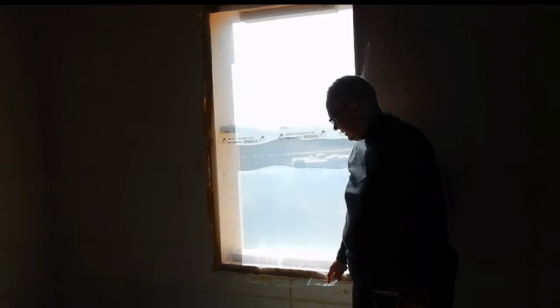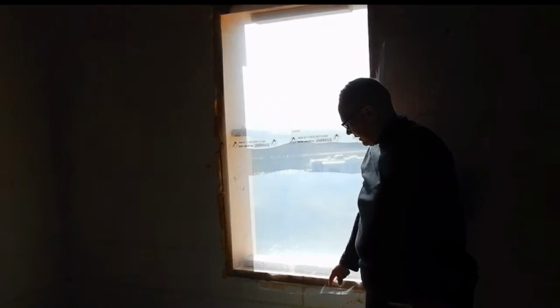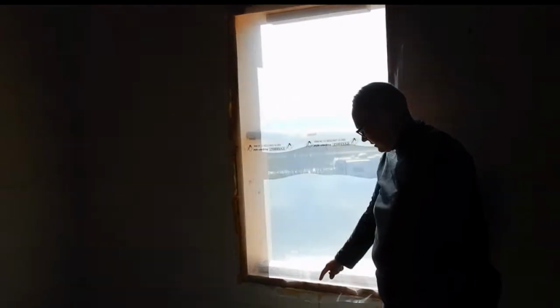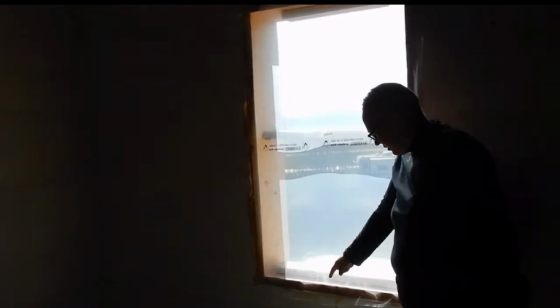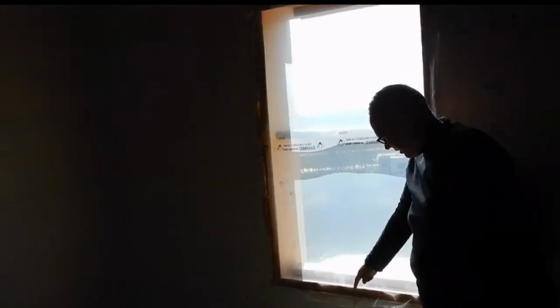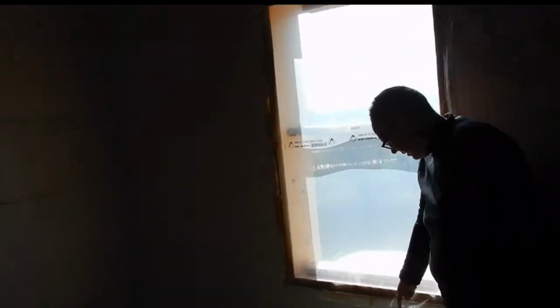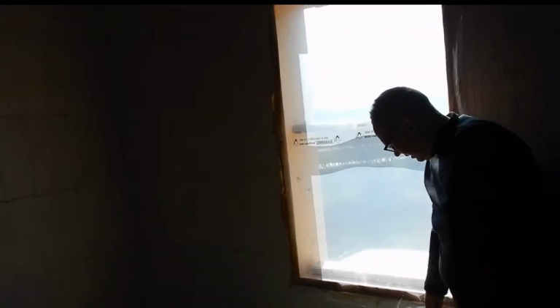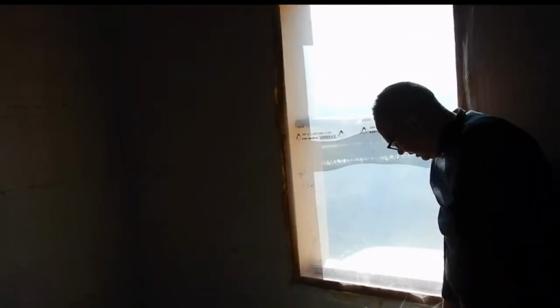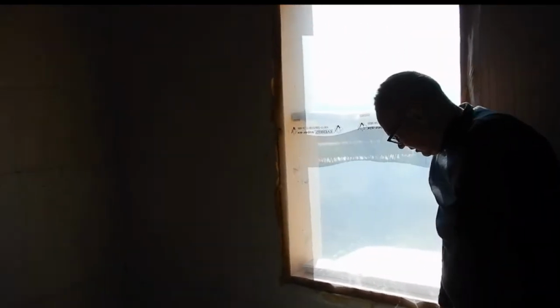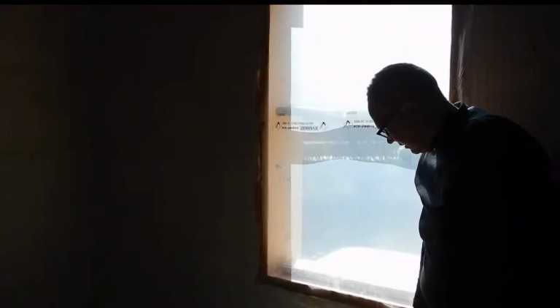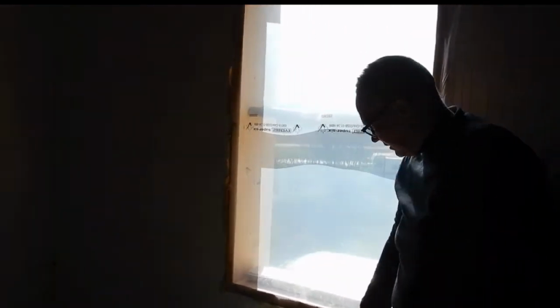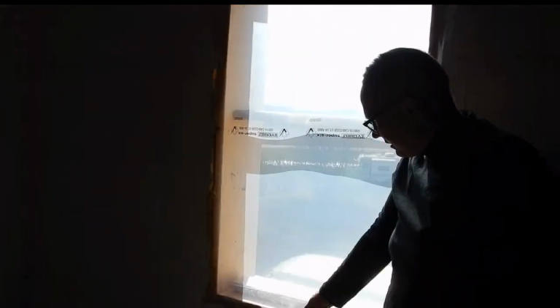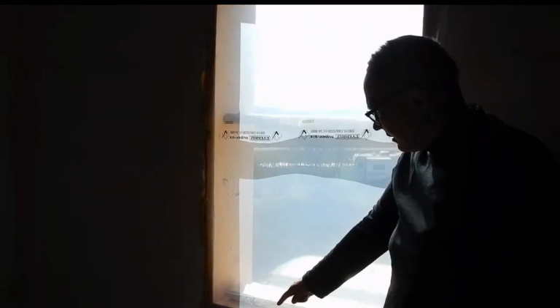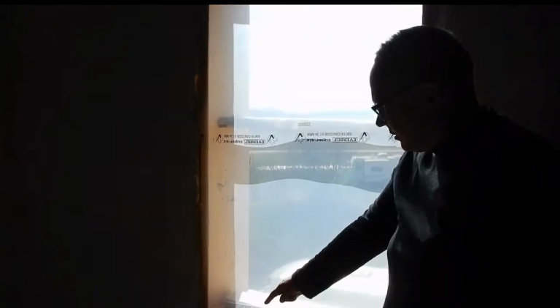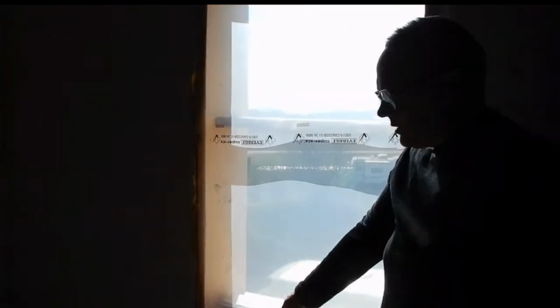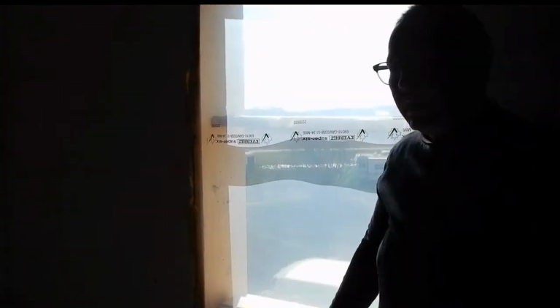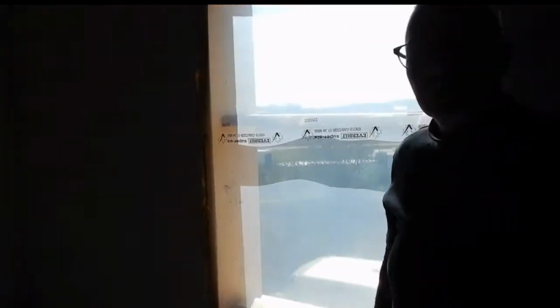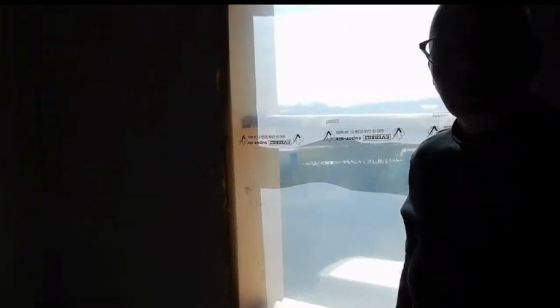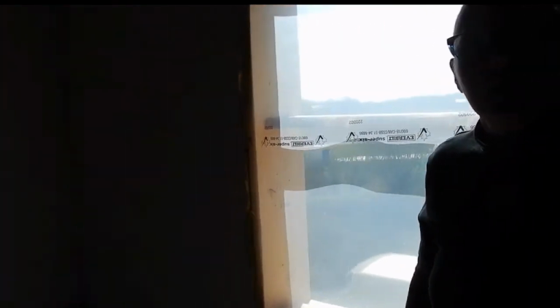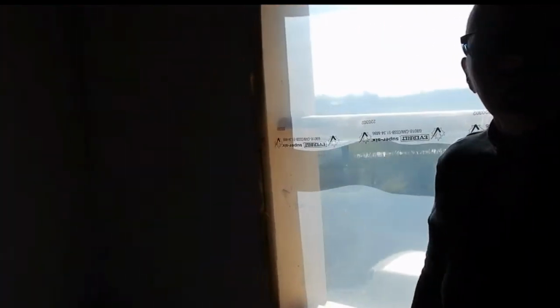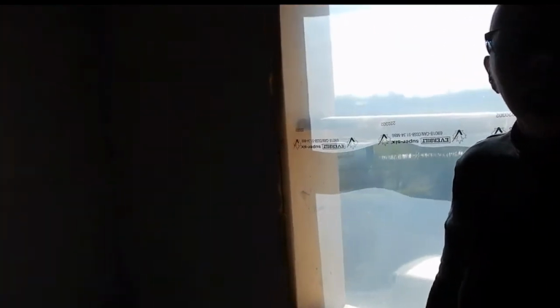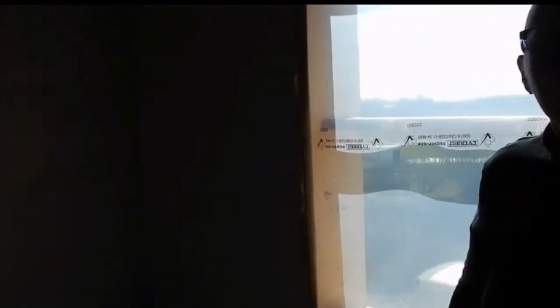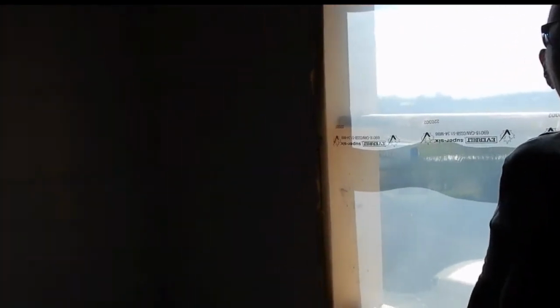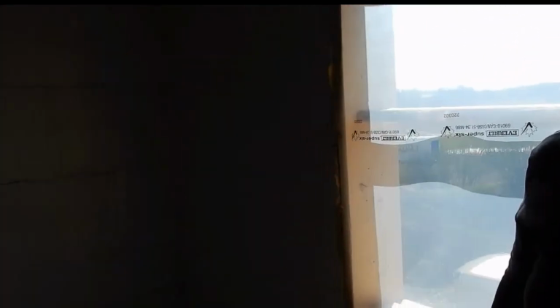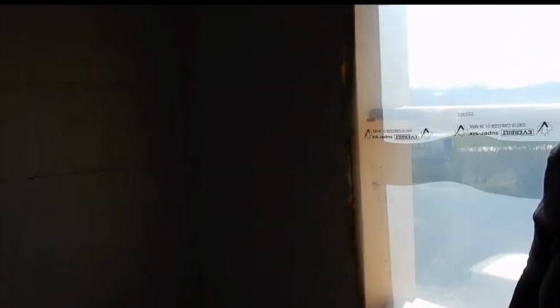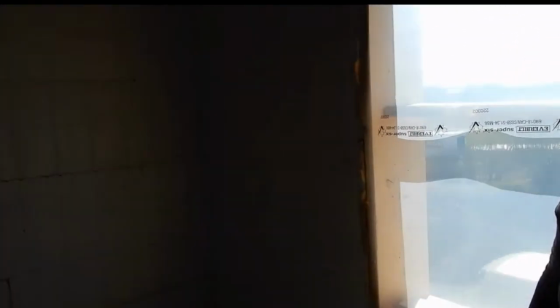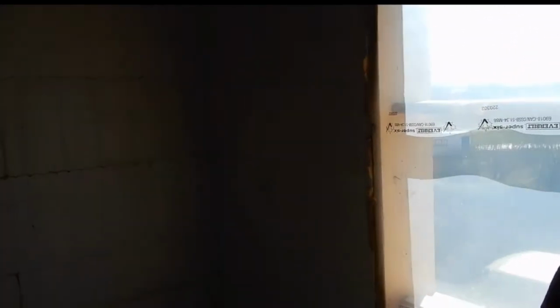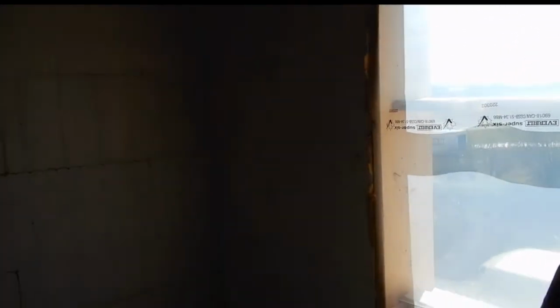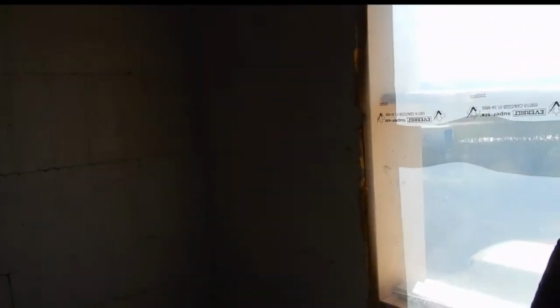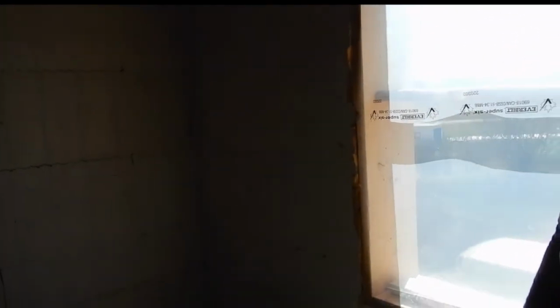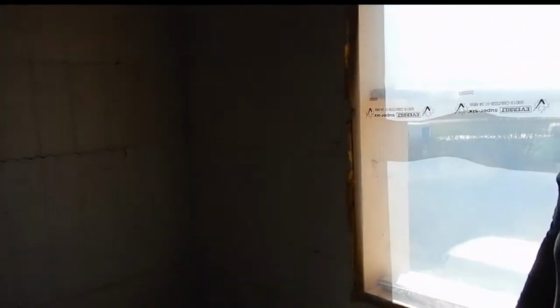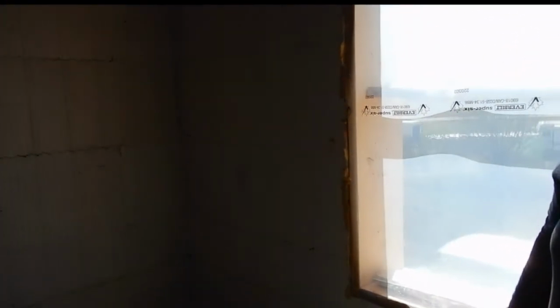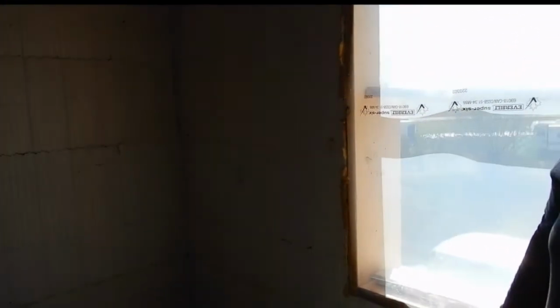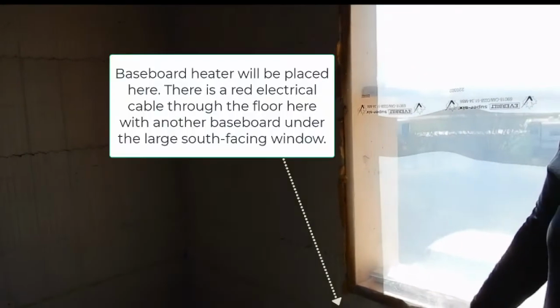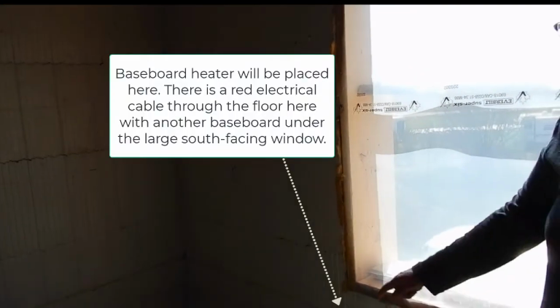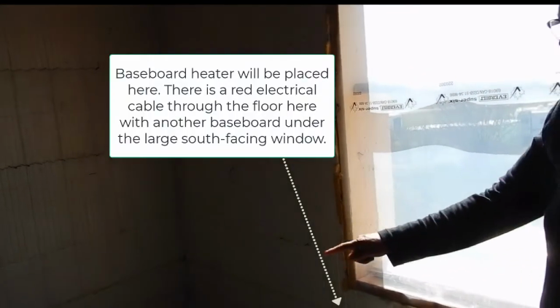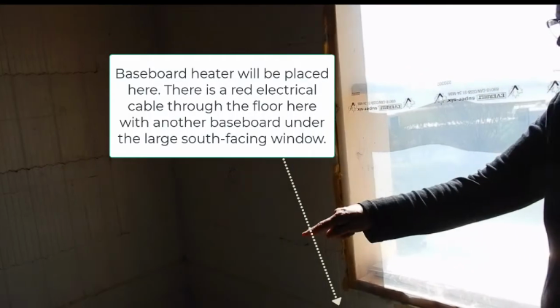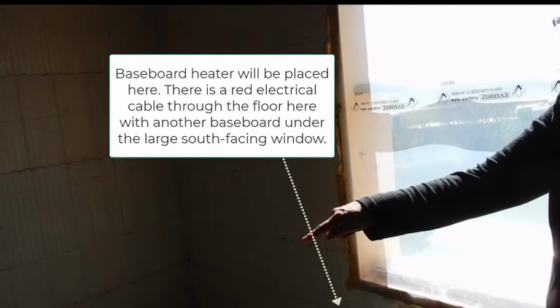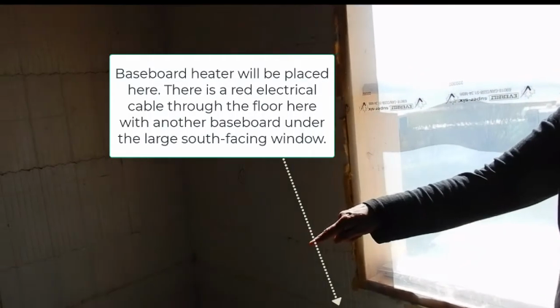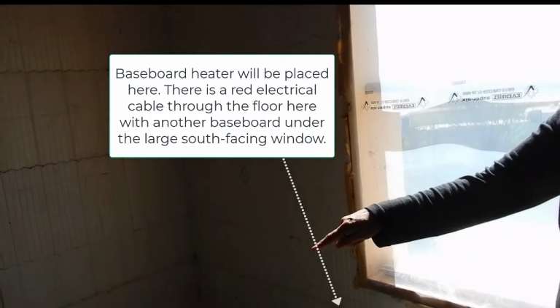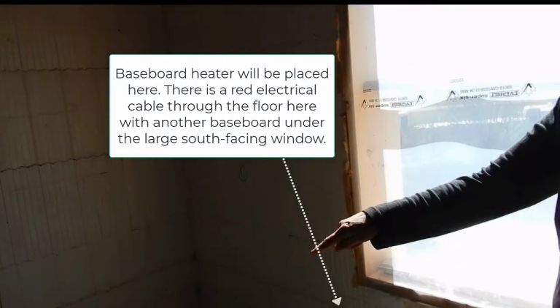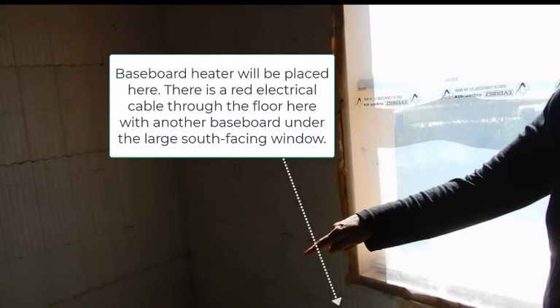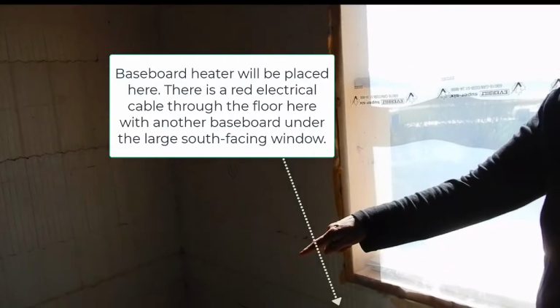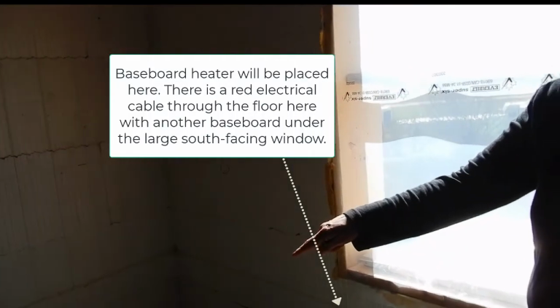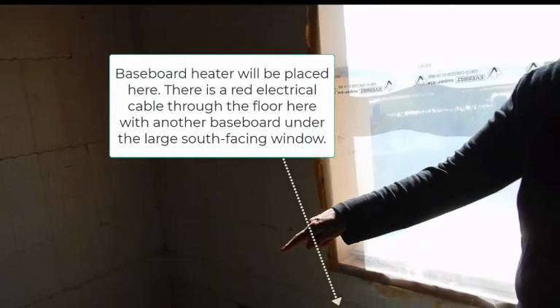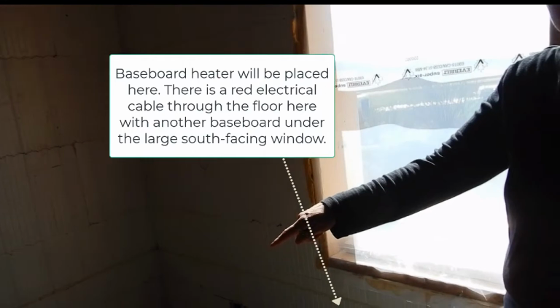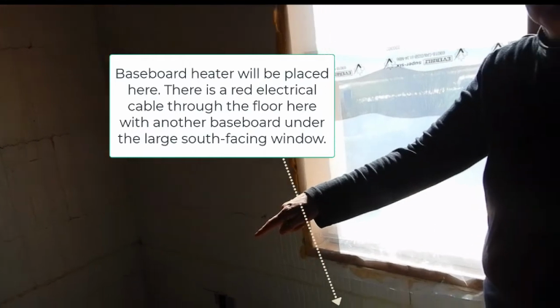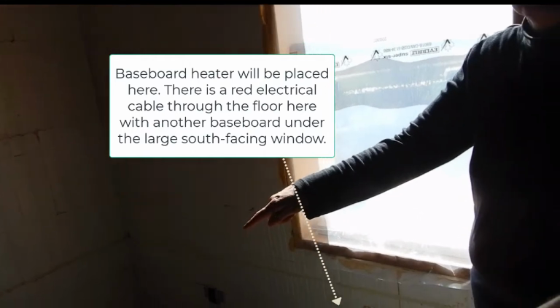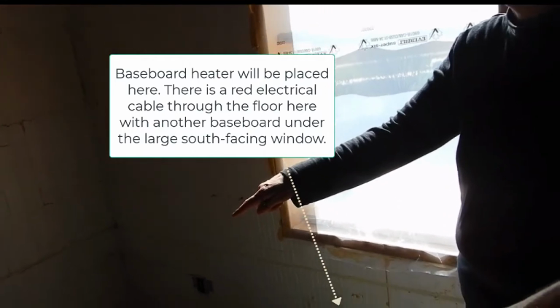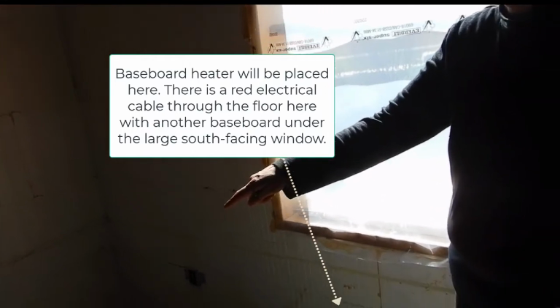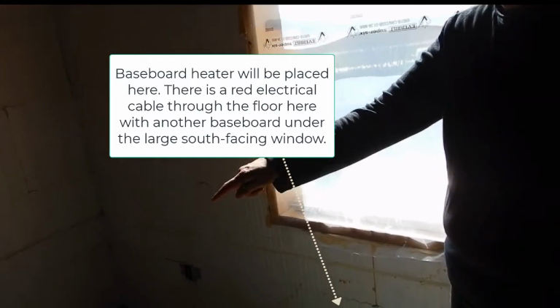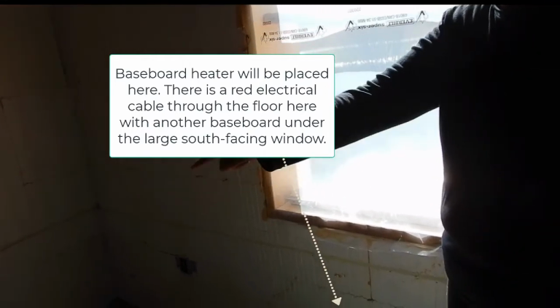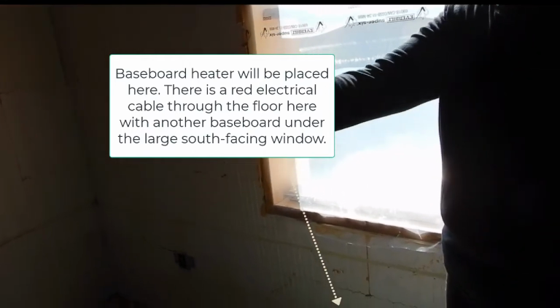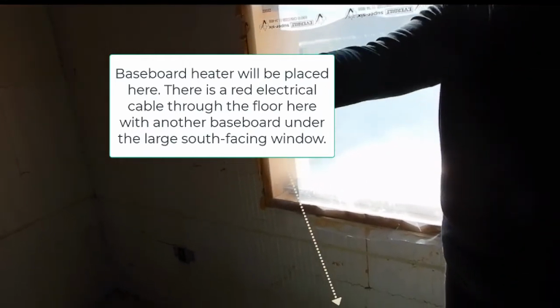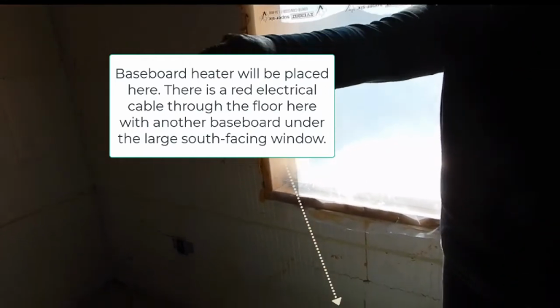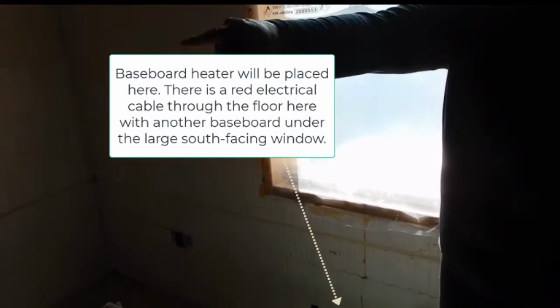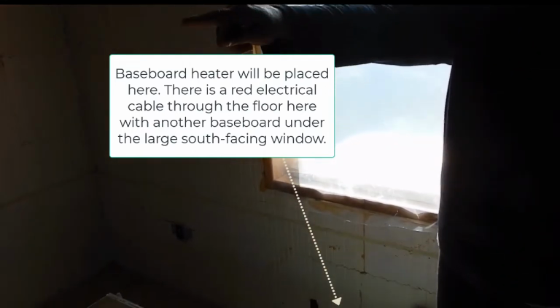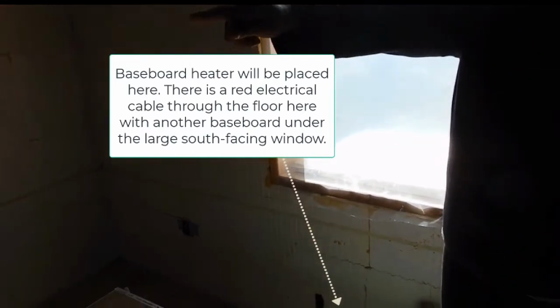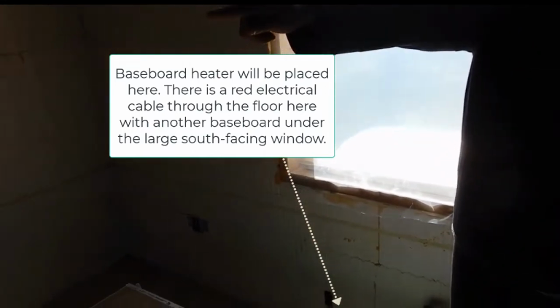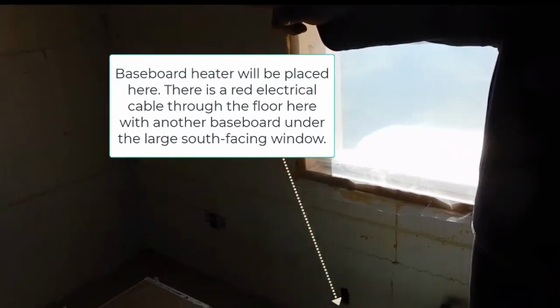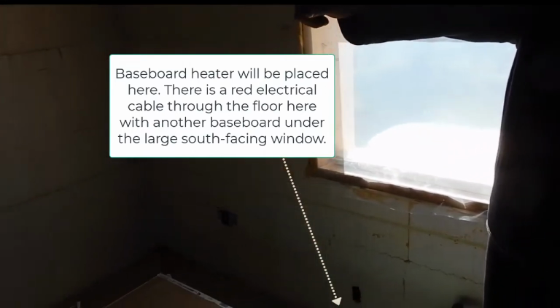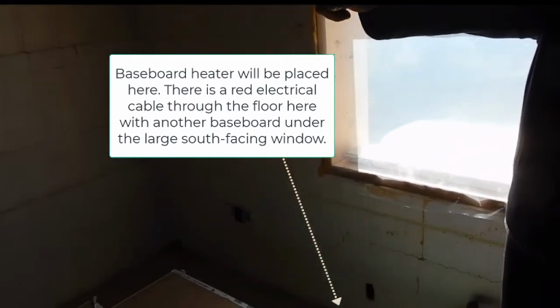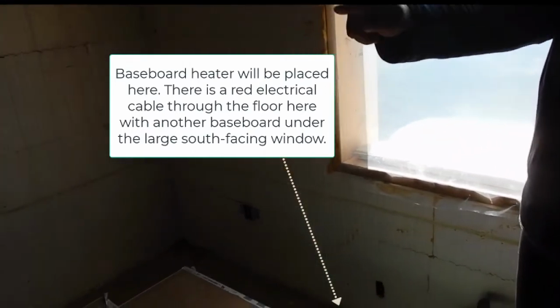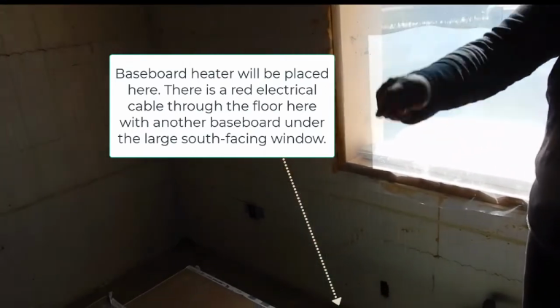He's got the heater that's going to go here under this window — that's what the red cable is for. And another one over there.